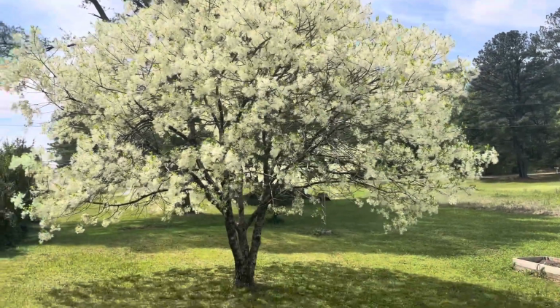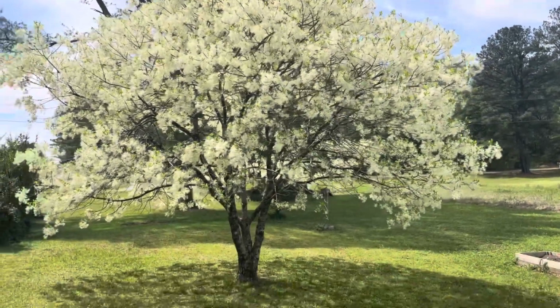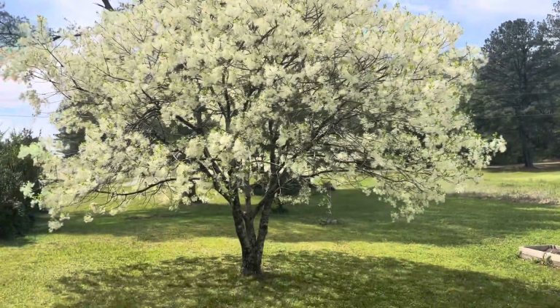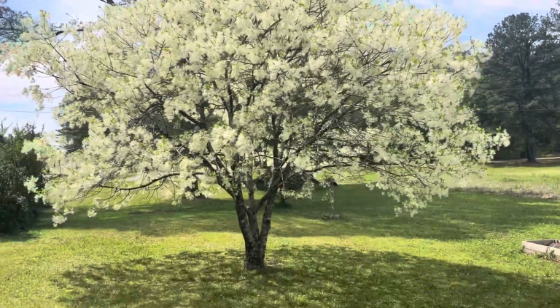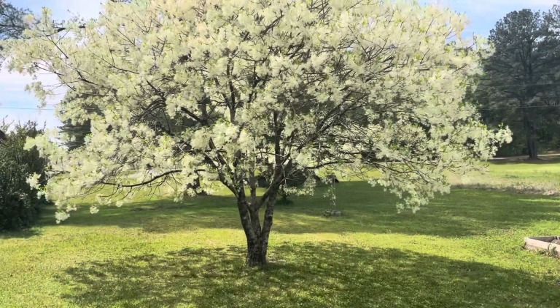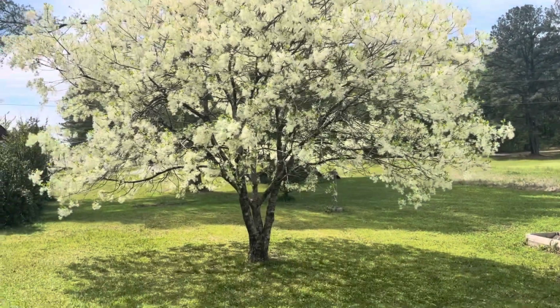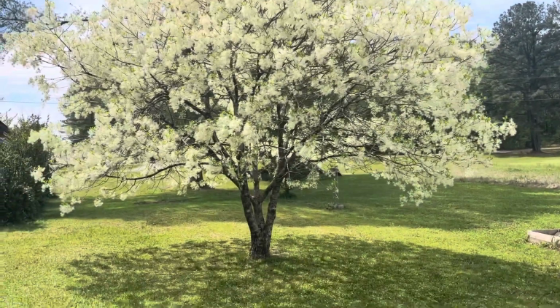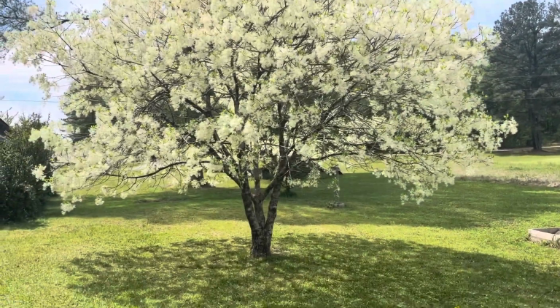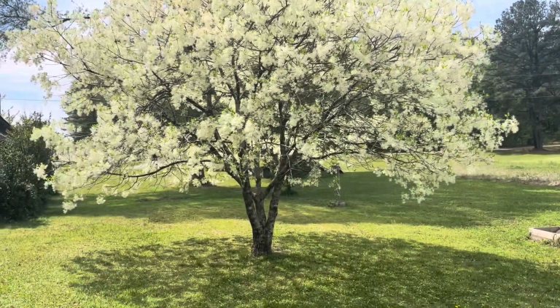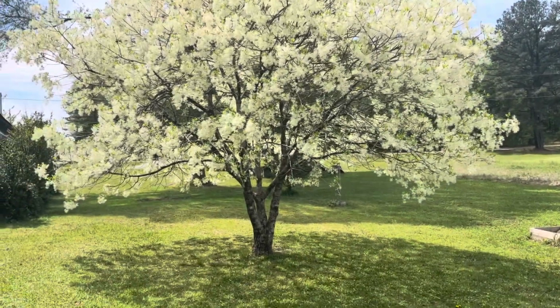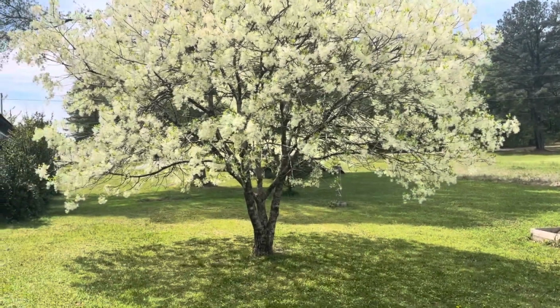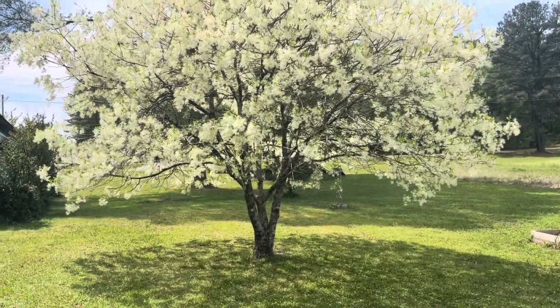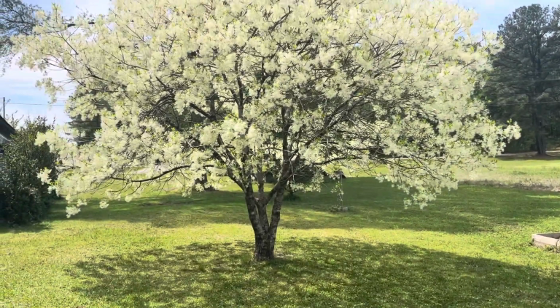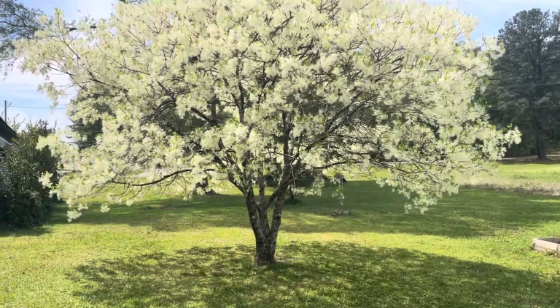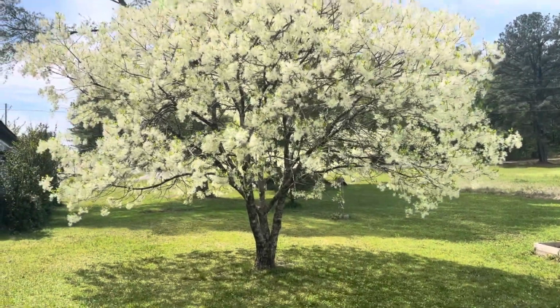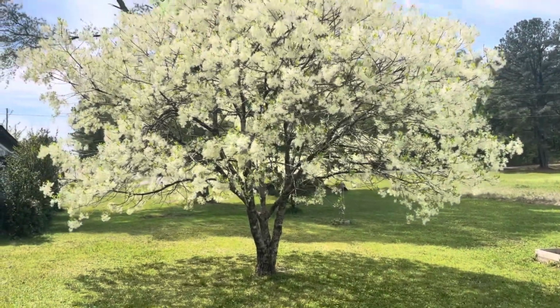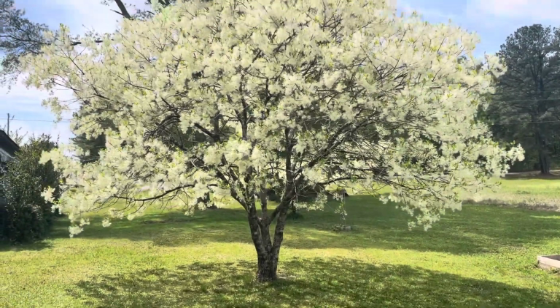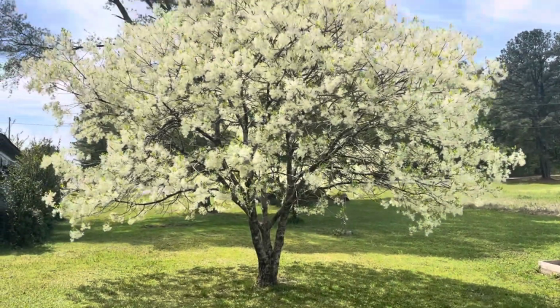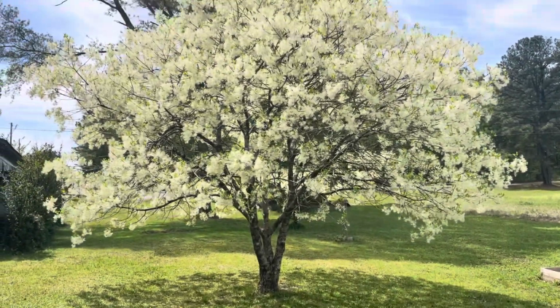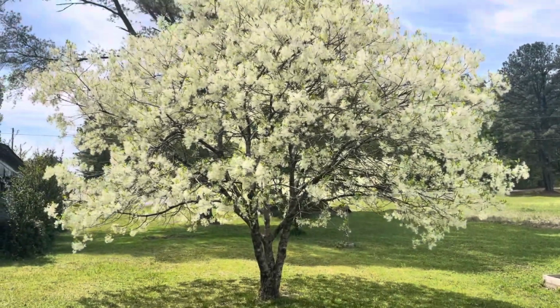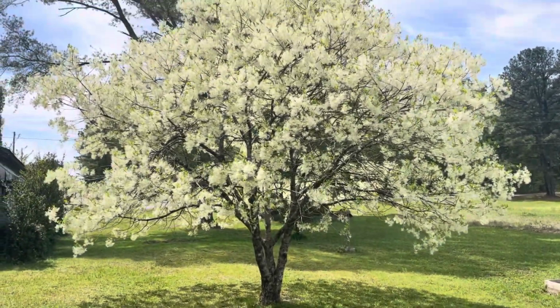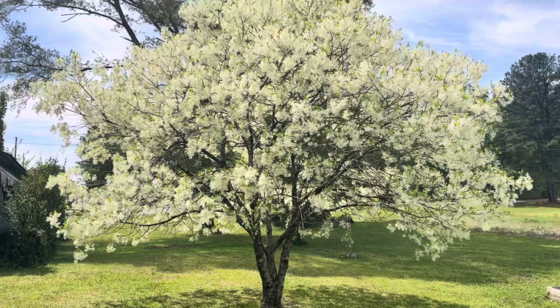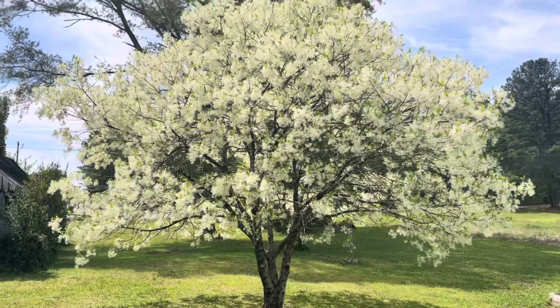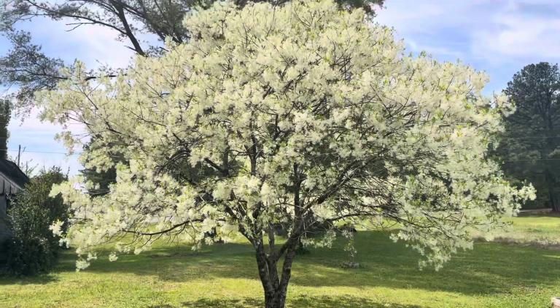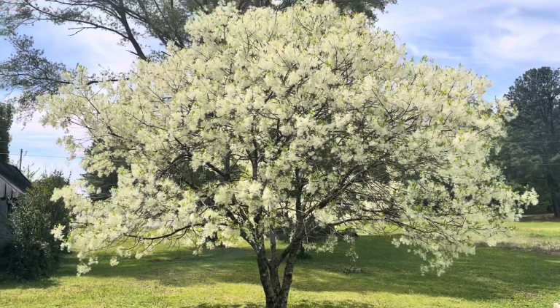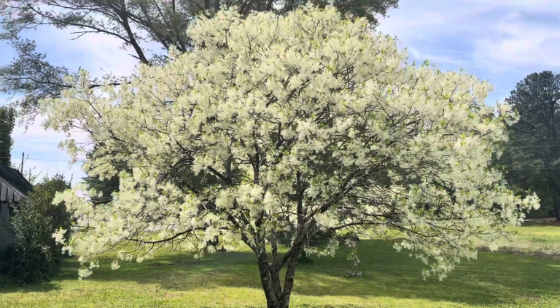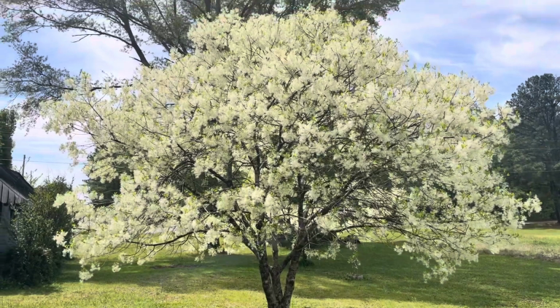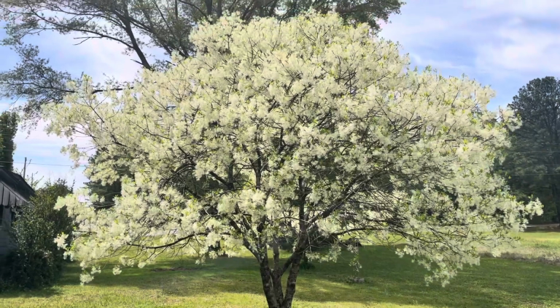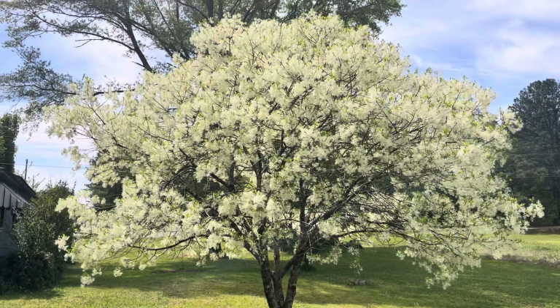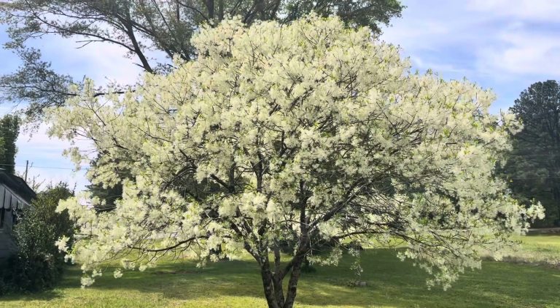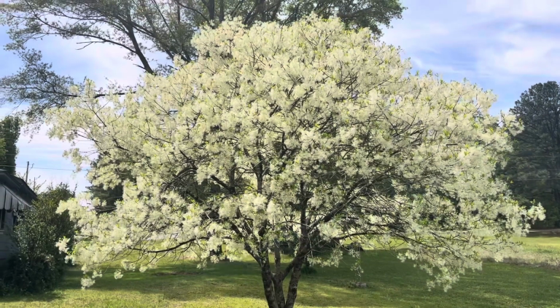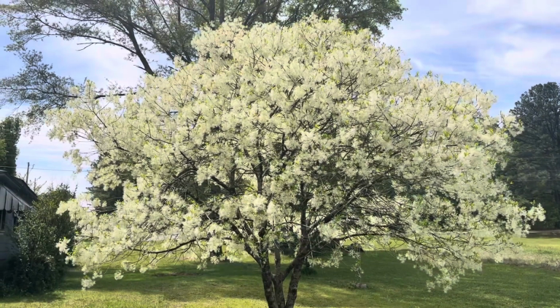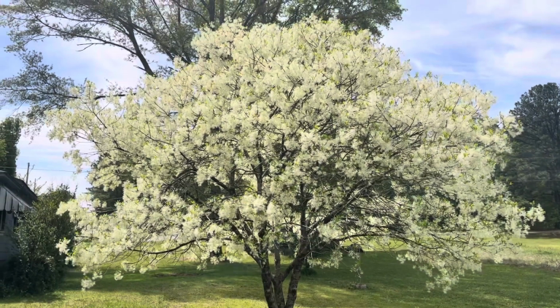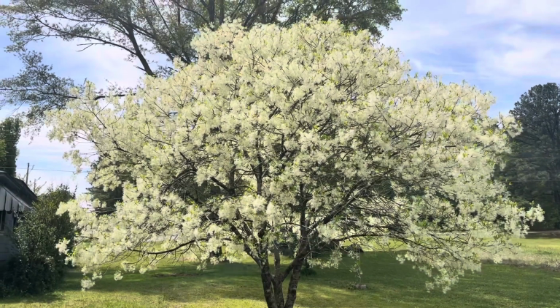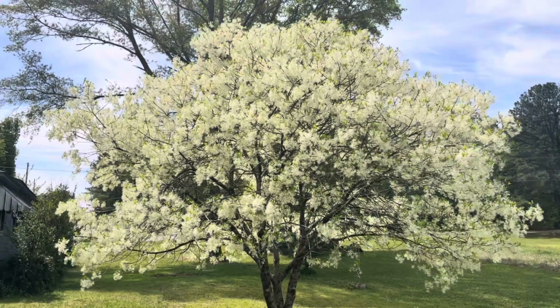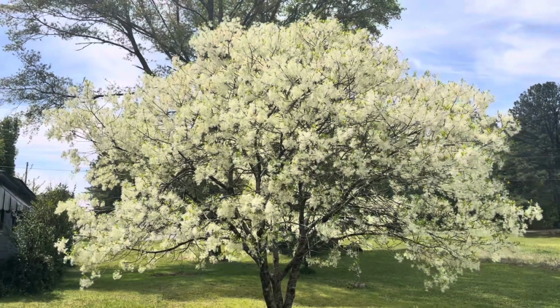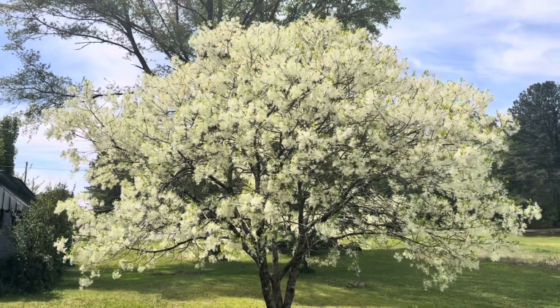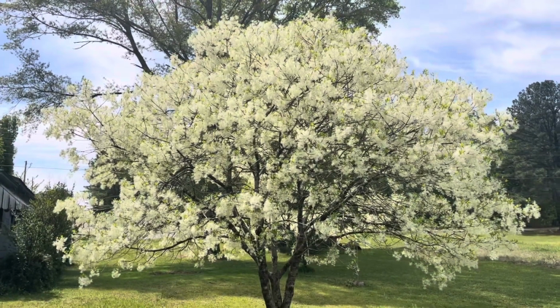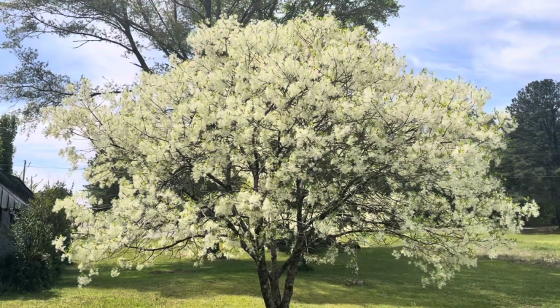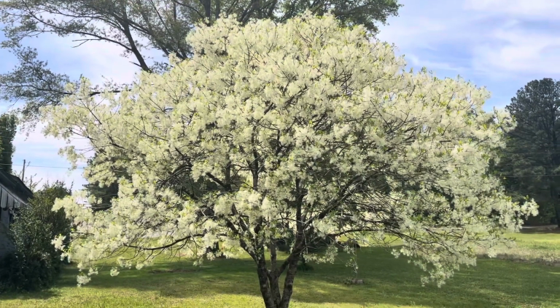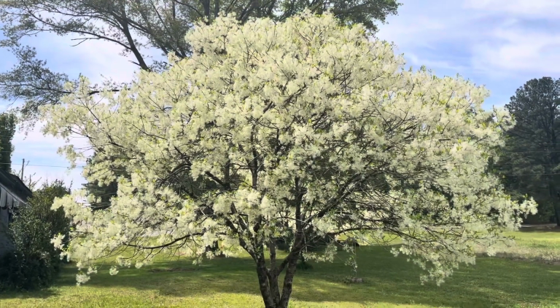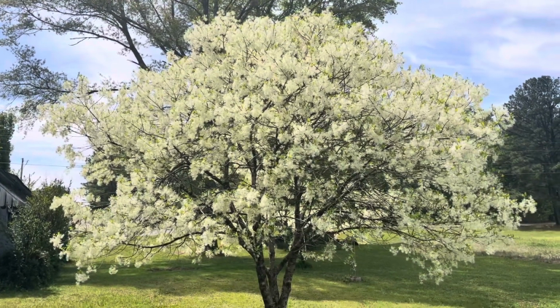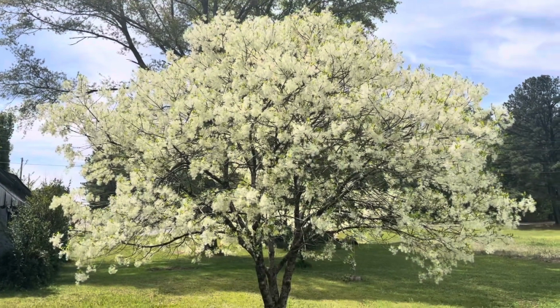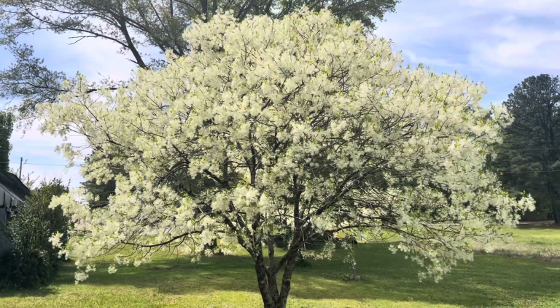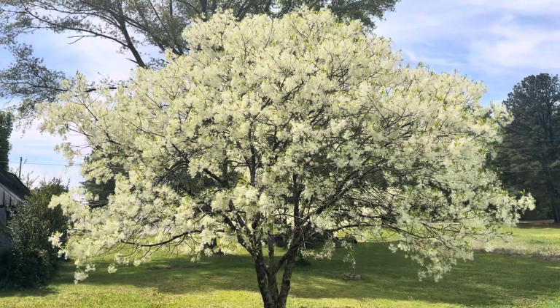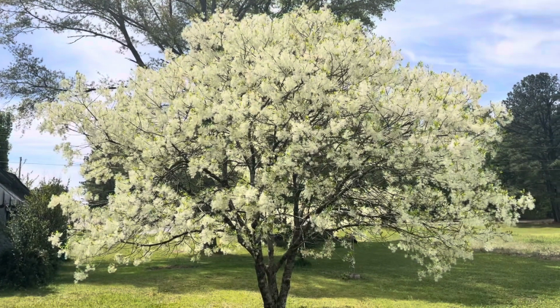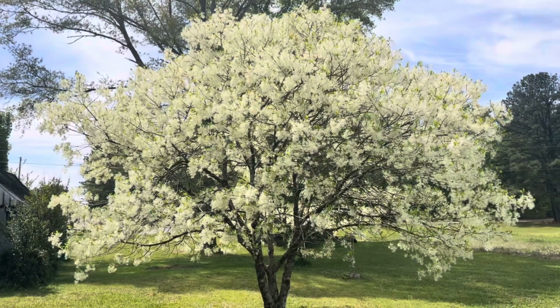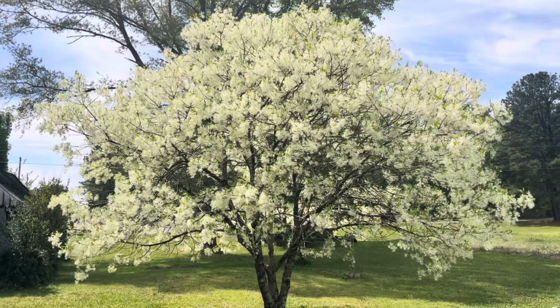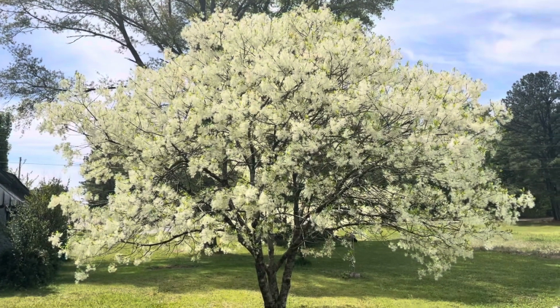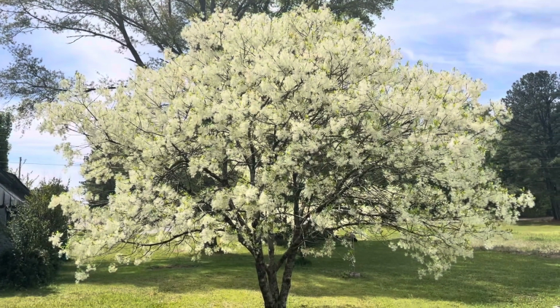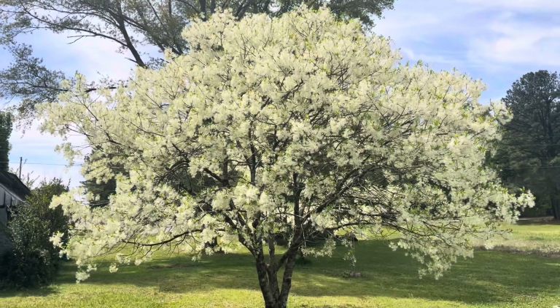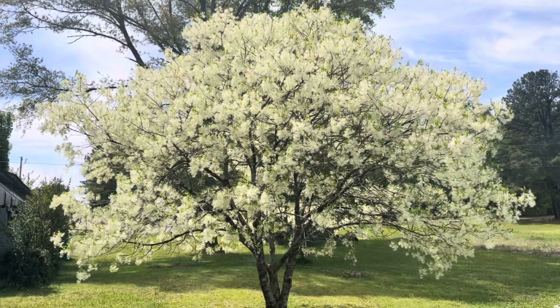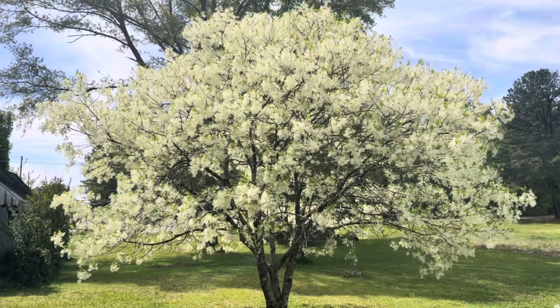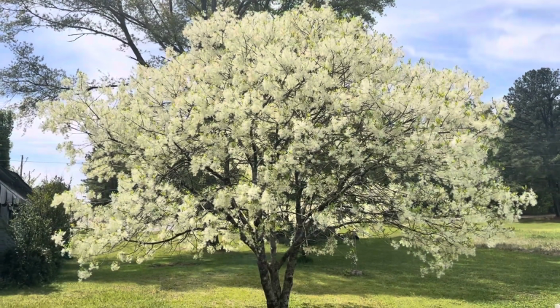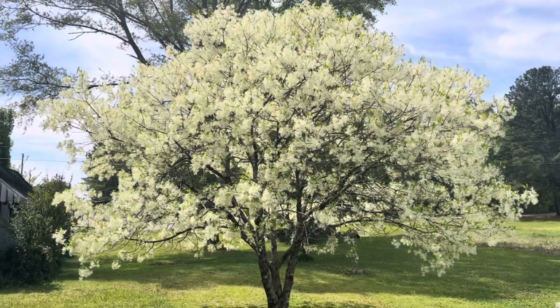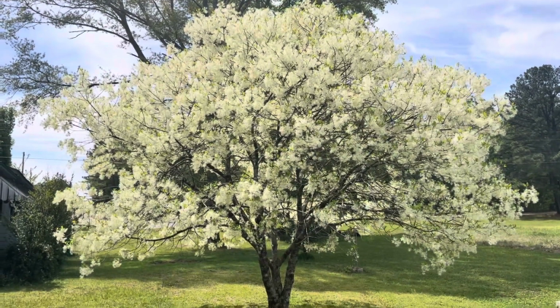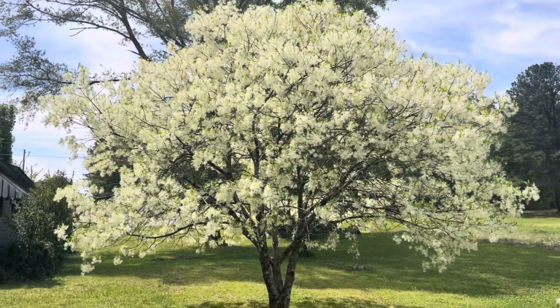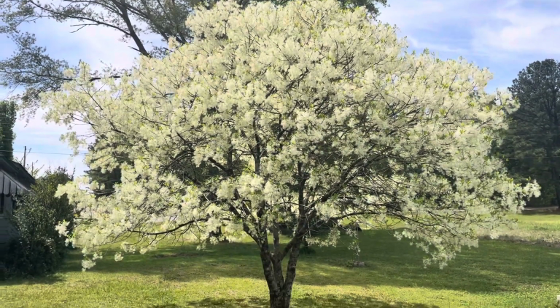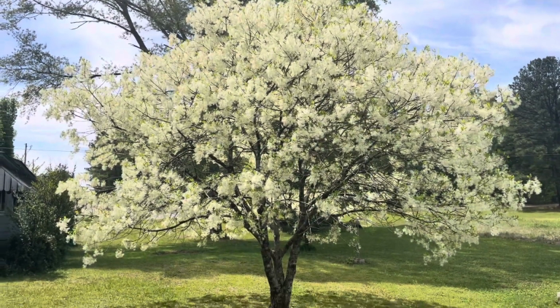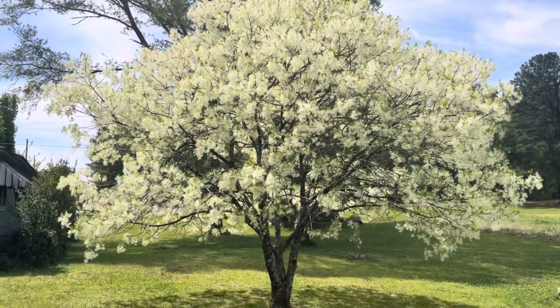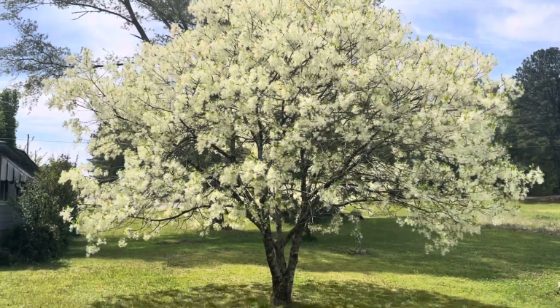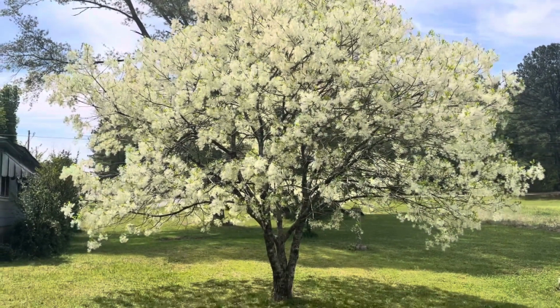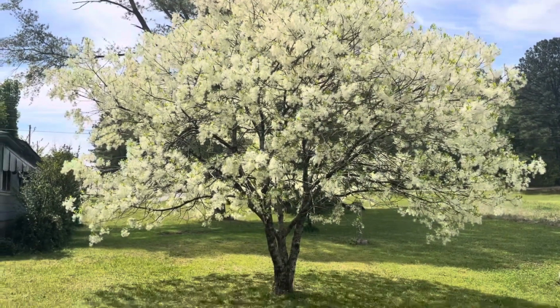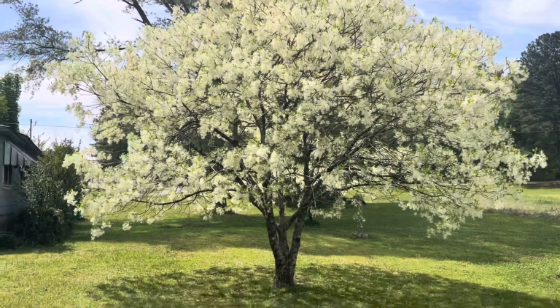It's a great tree to plant and have on your property — it's just beautiful. That's my favorite tree.